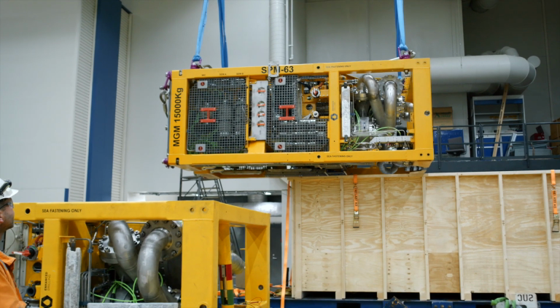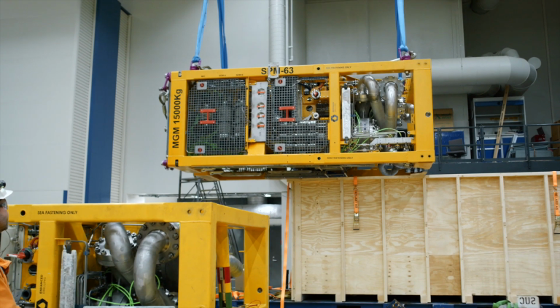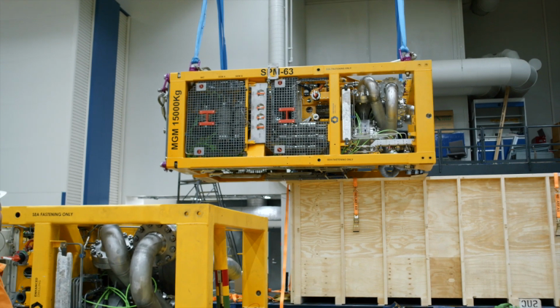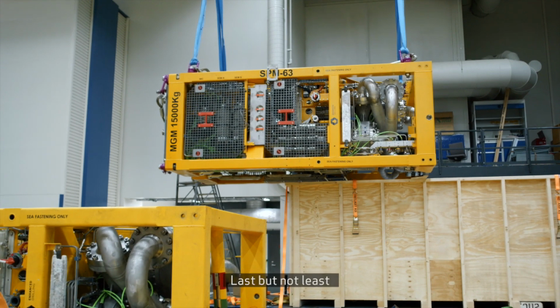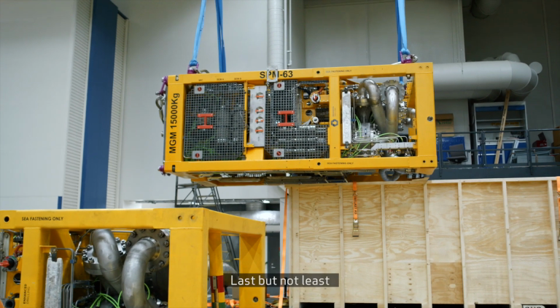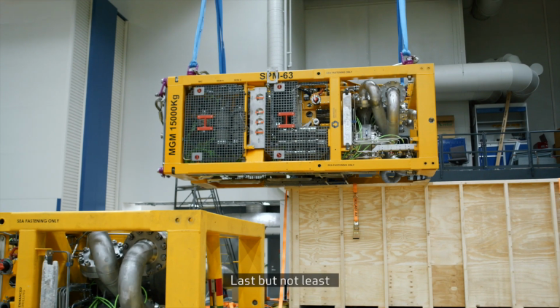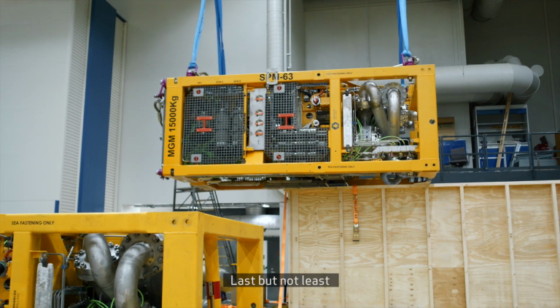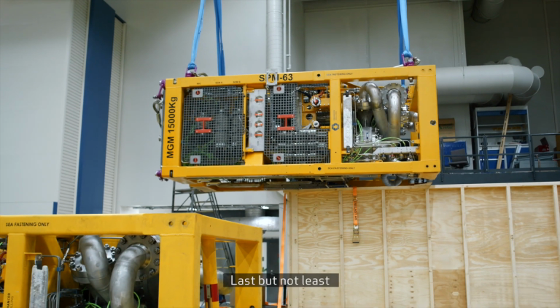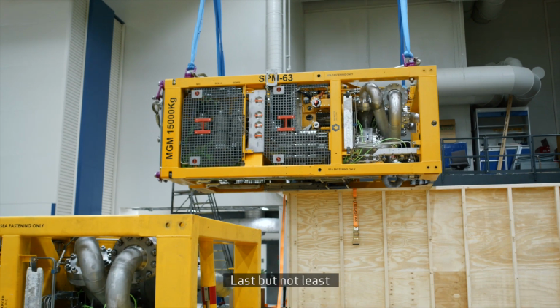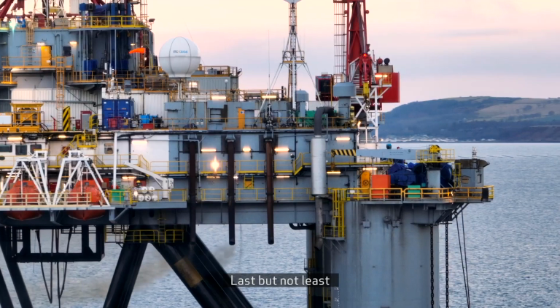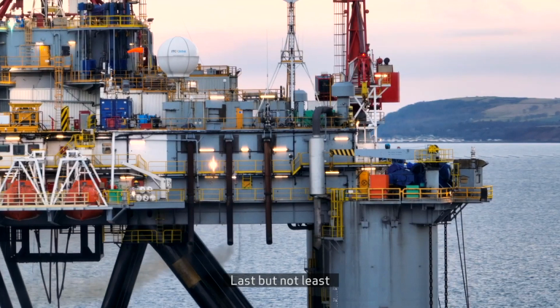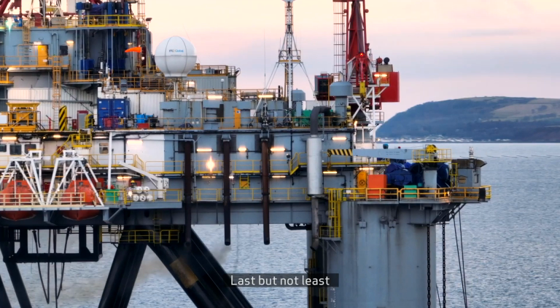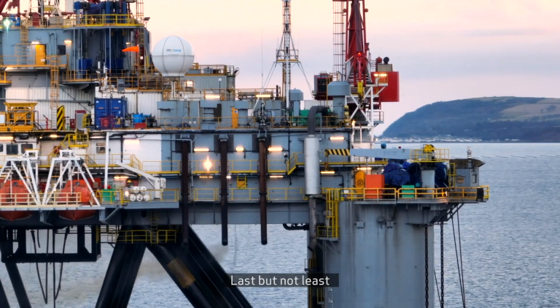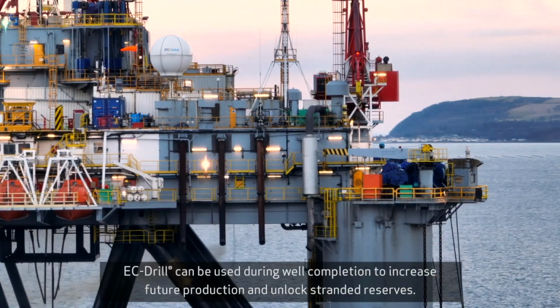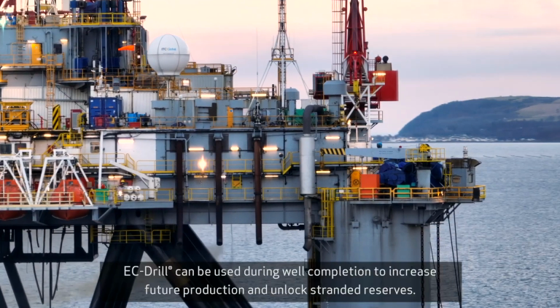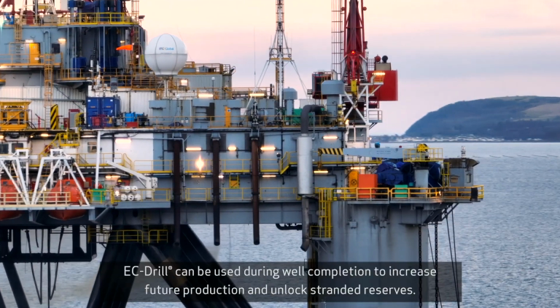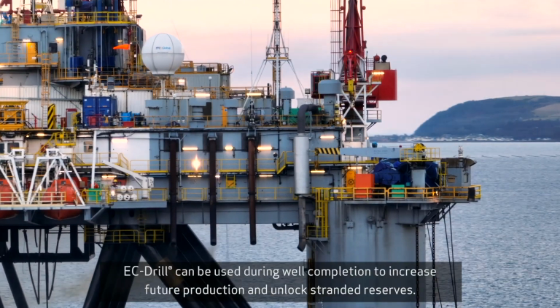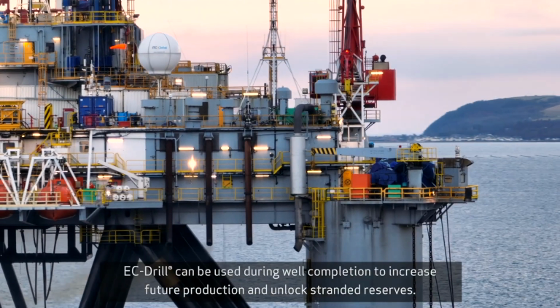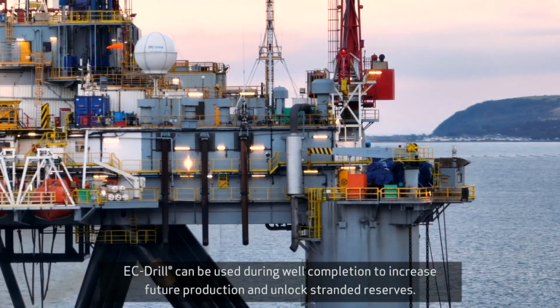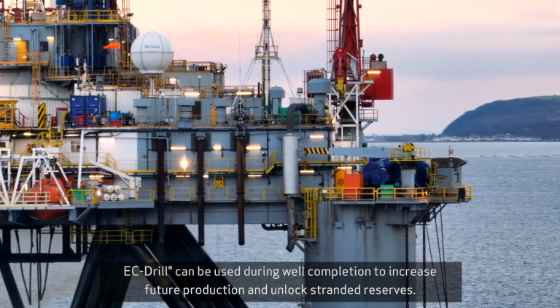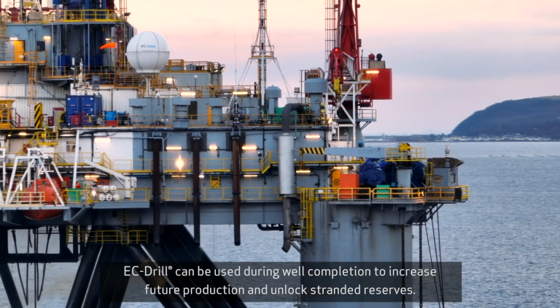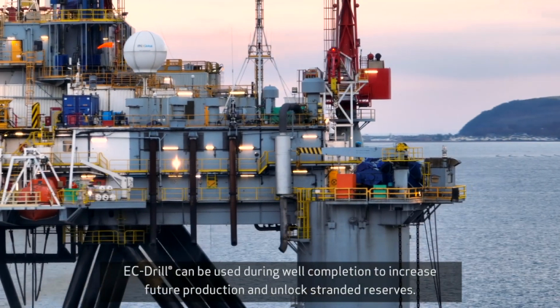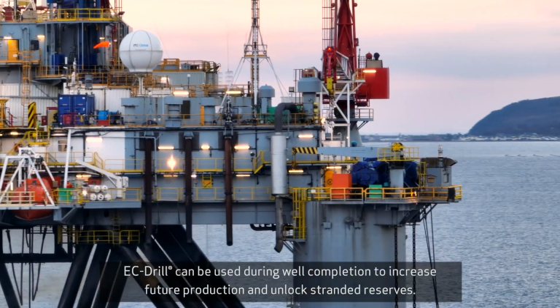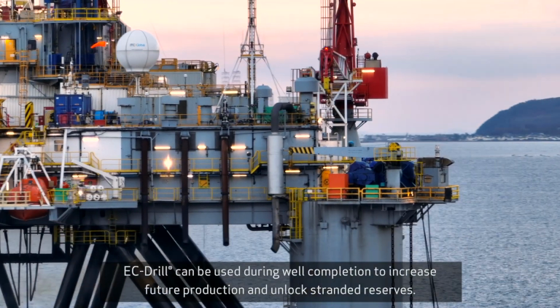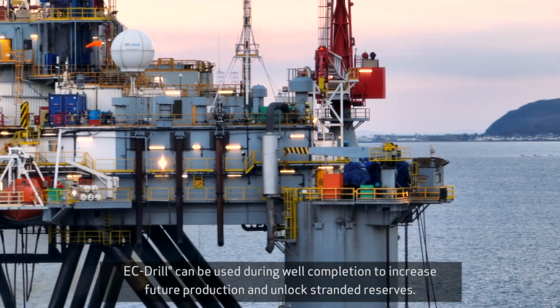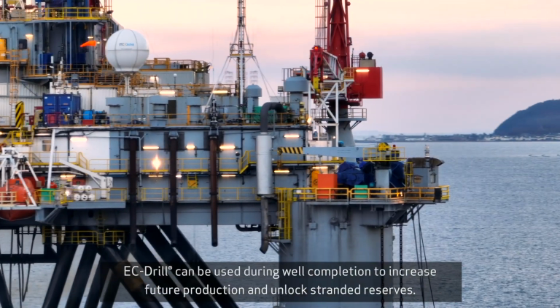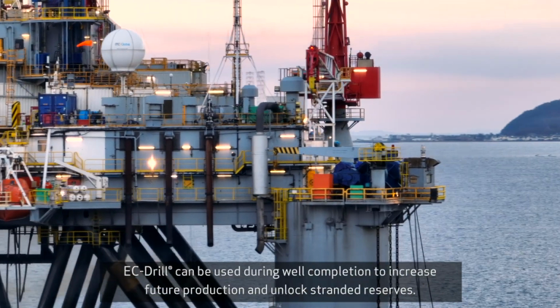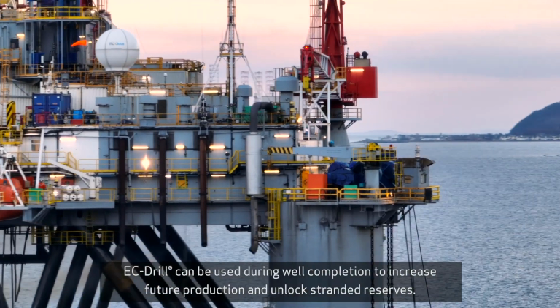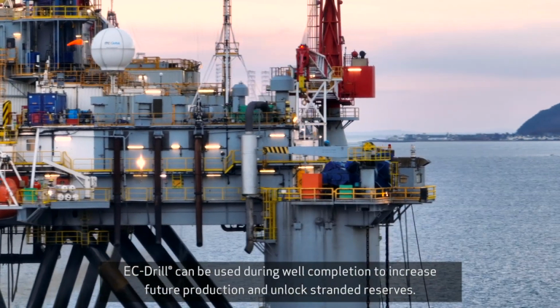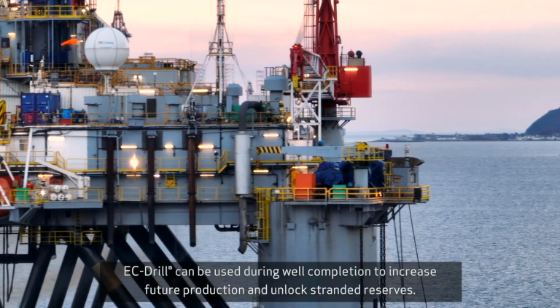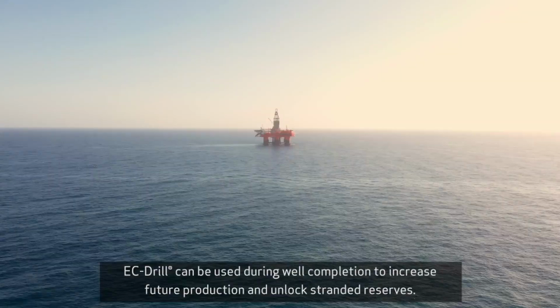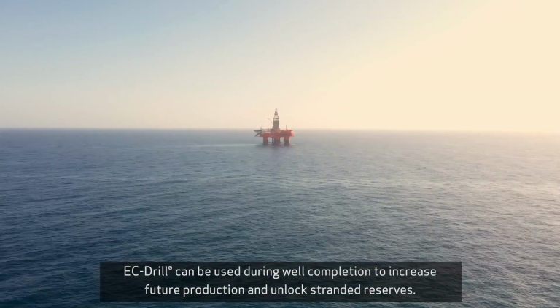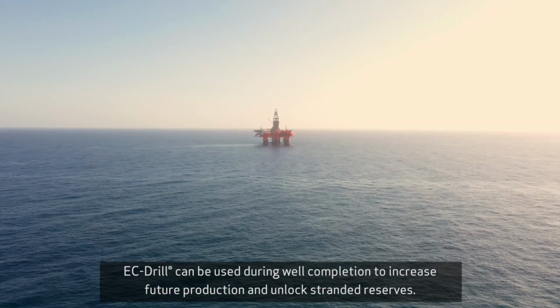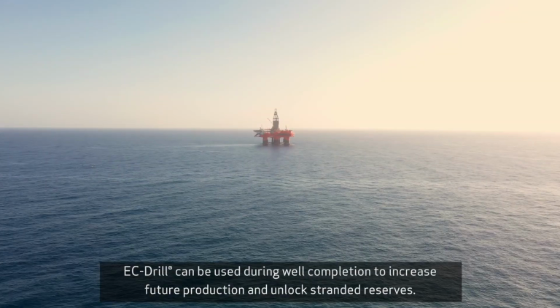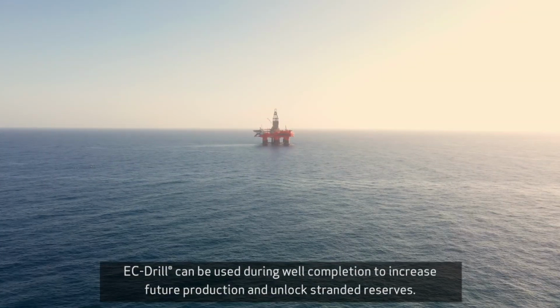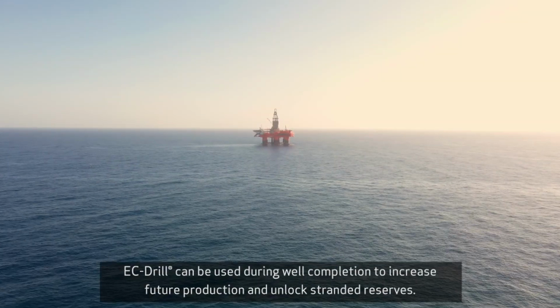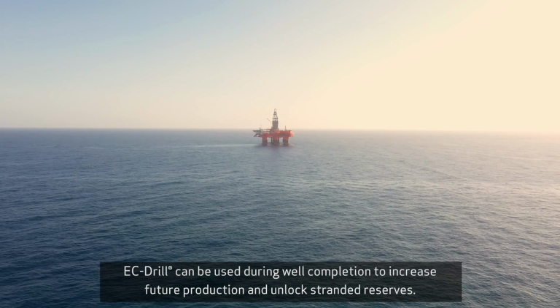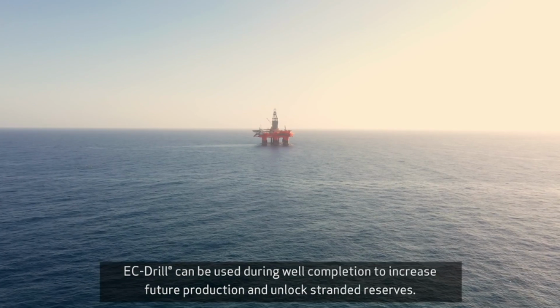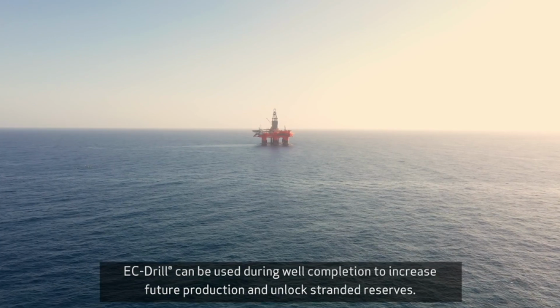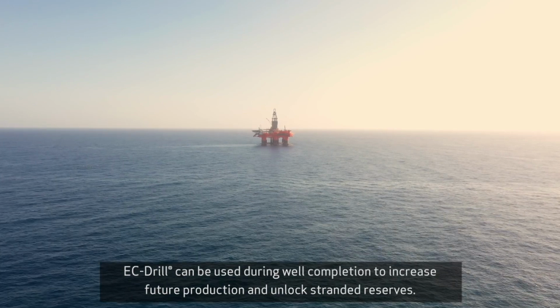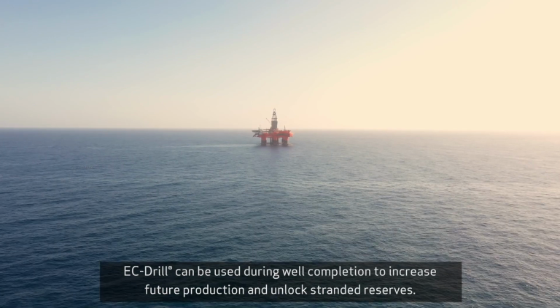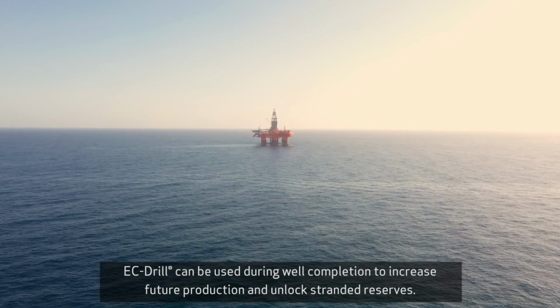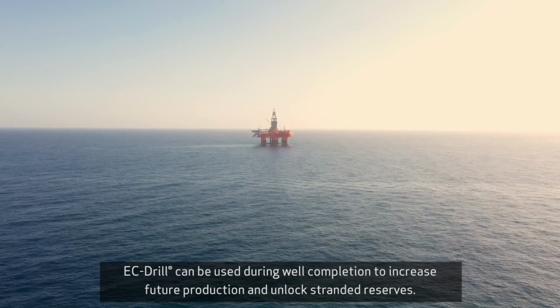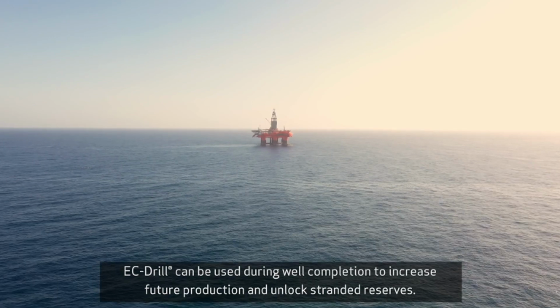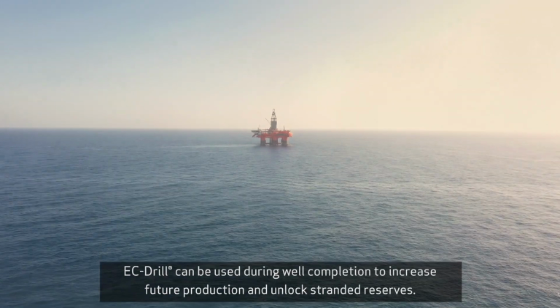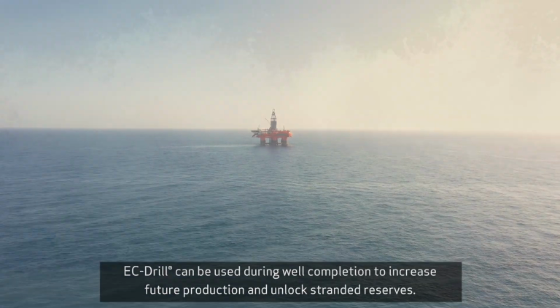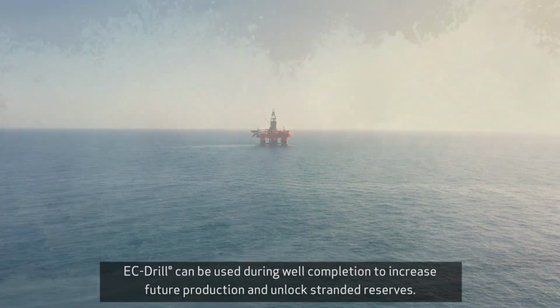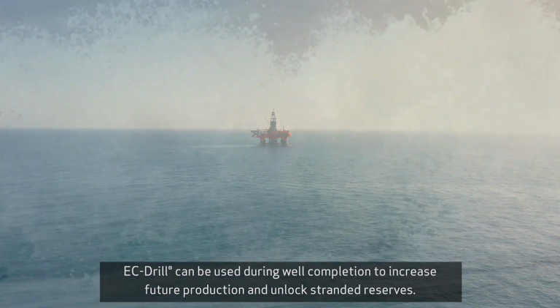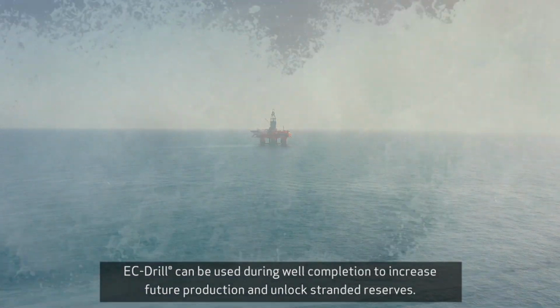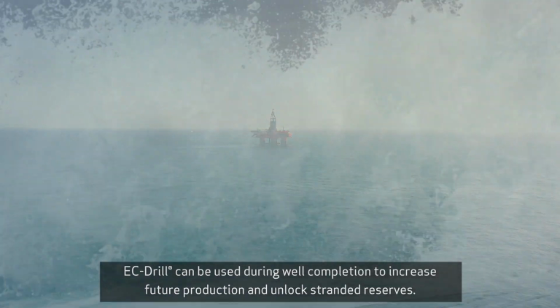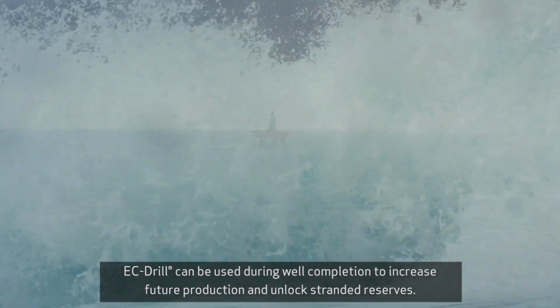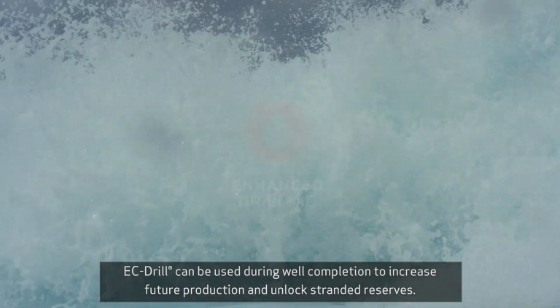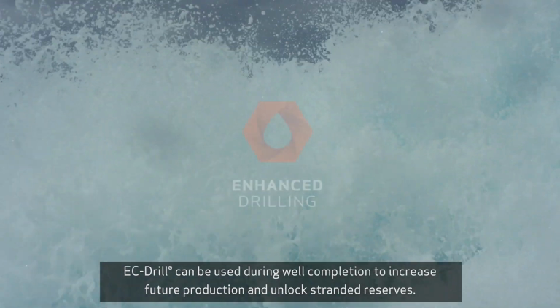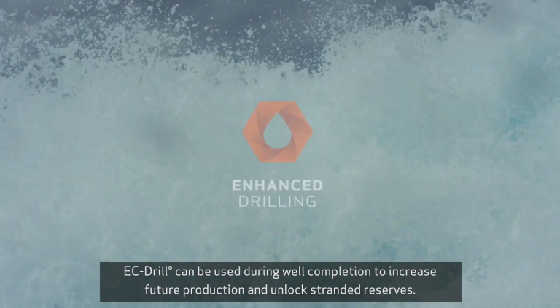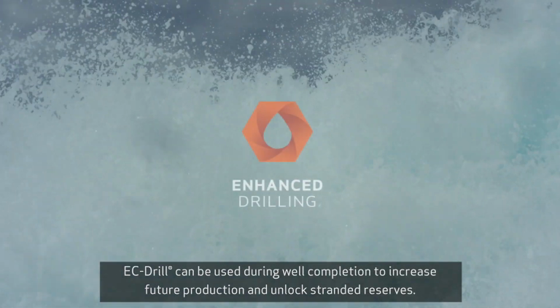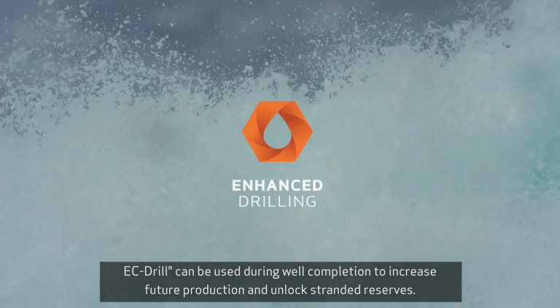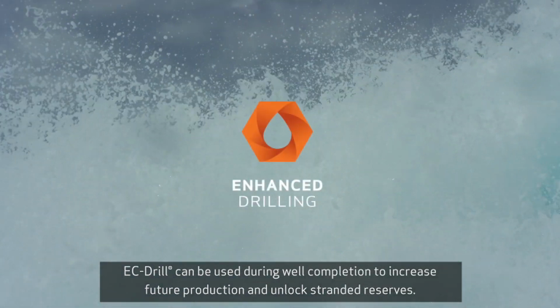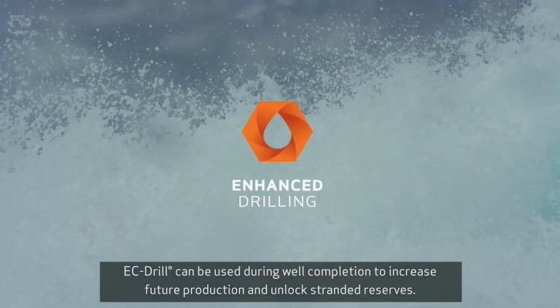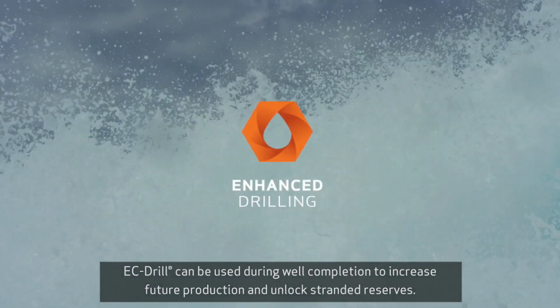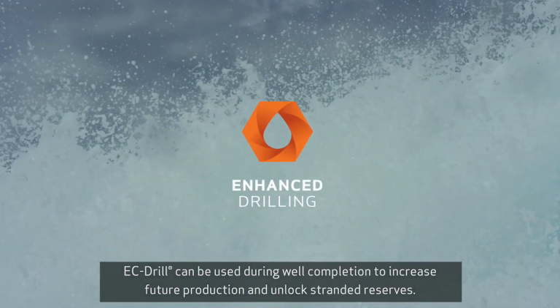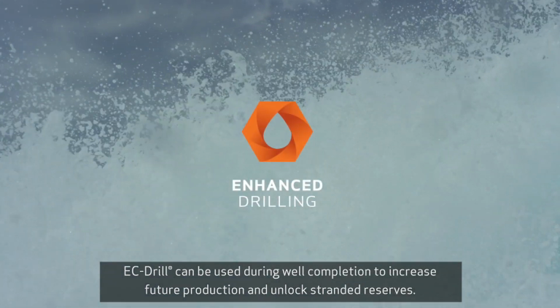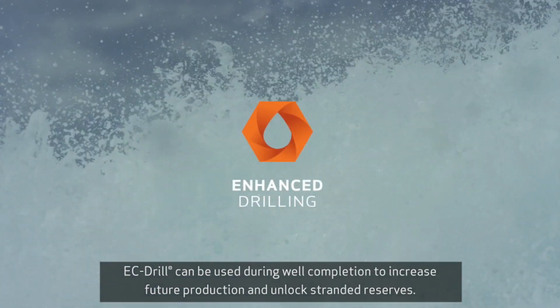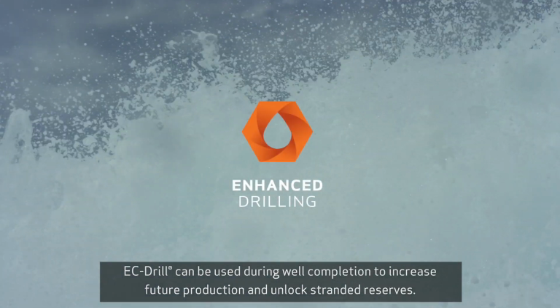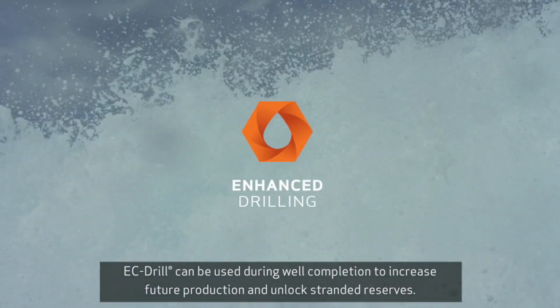Last but not least, EC Drill can be used during well completion to increase future production and unlock stranded reserves.